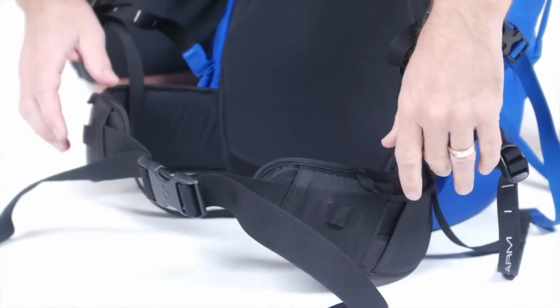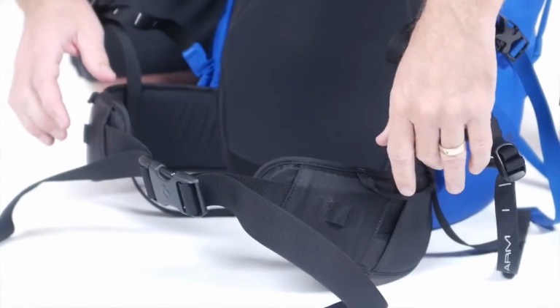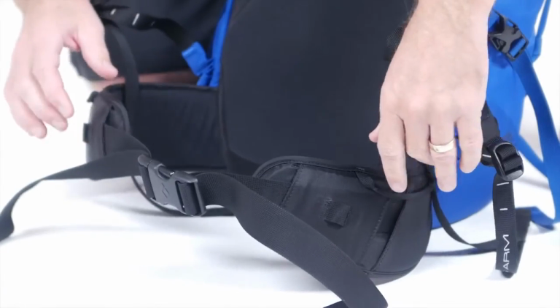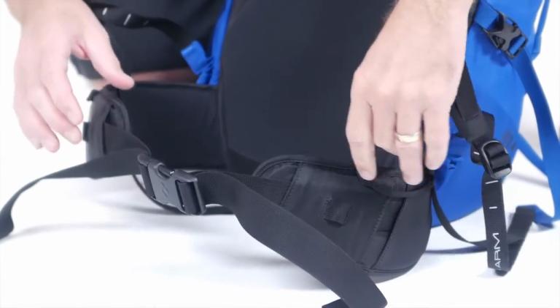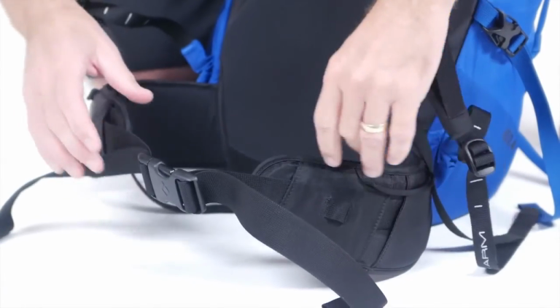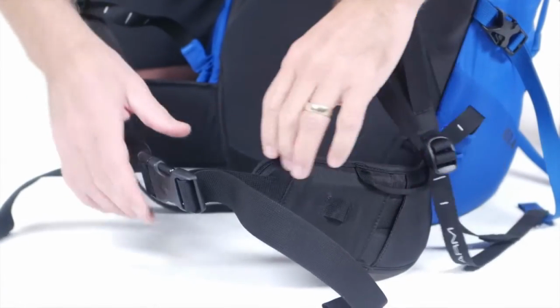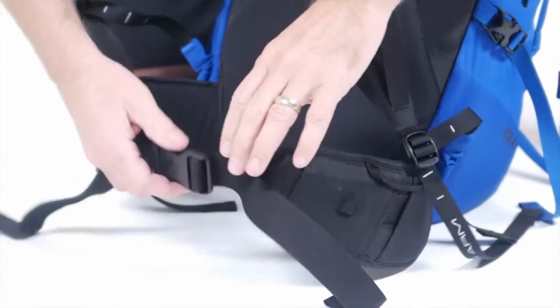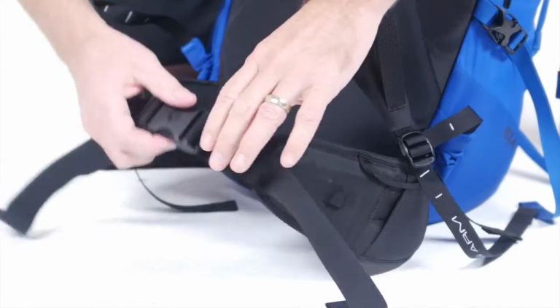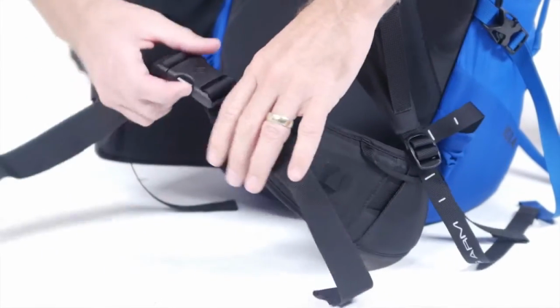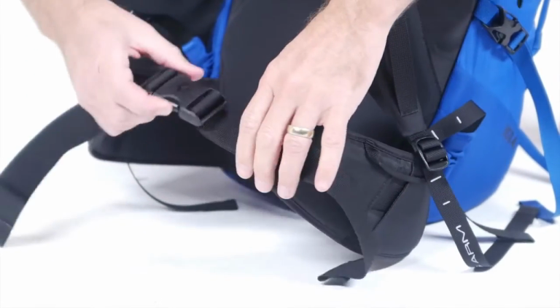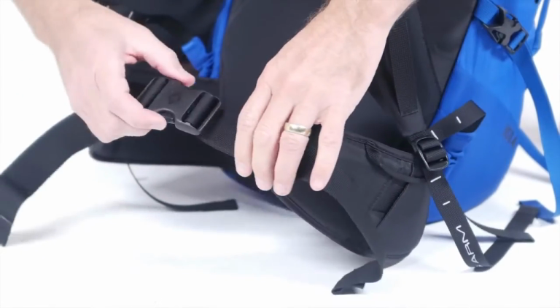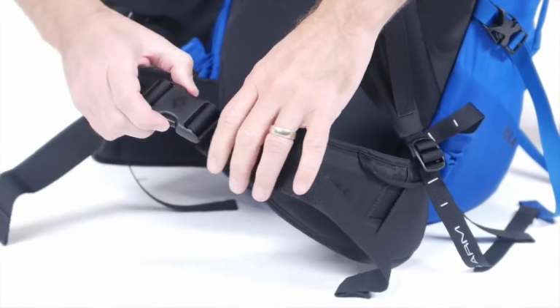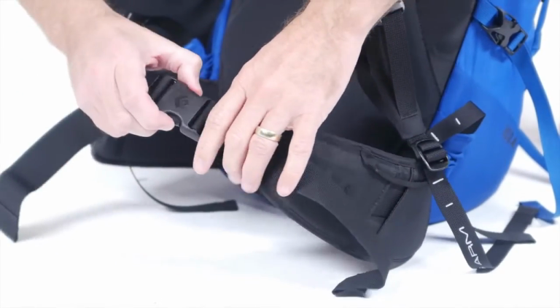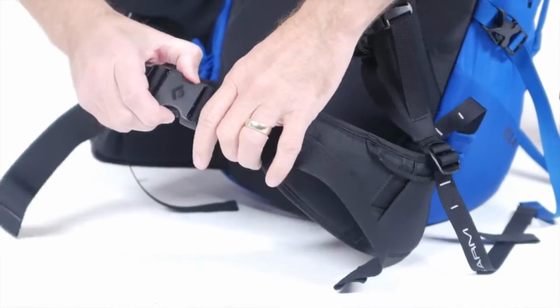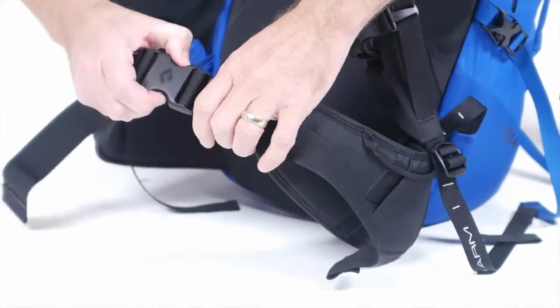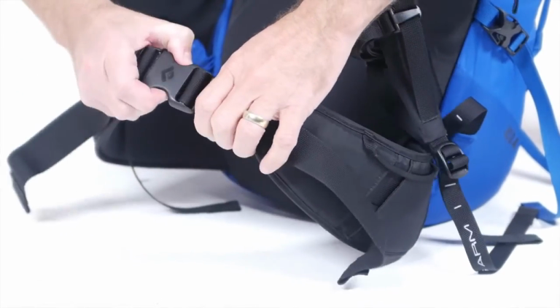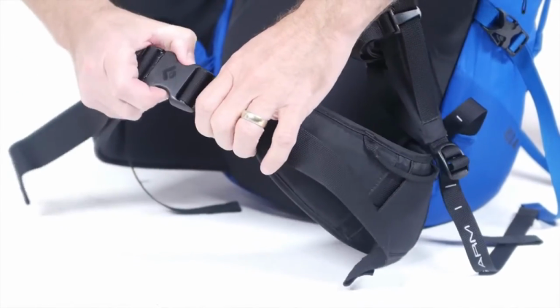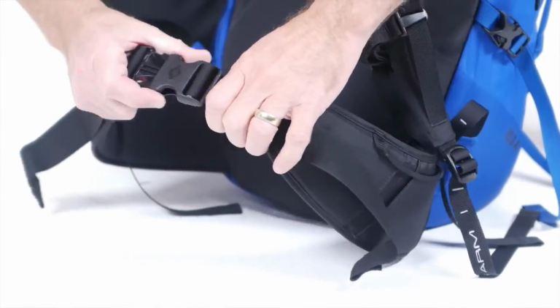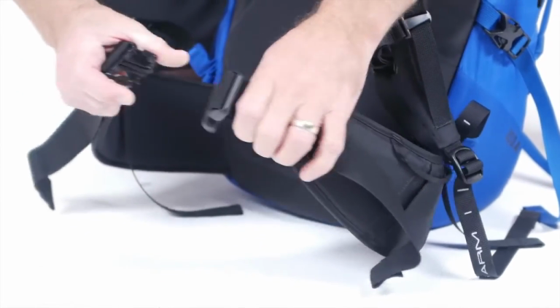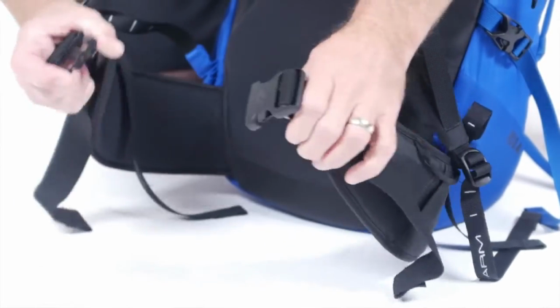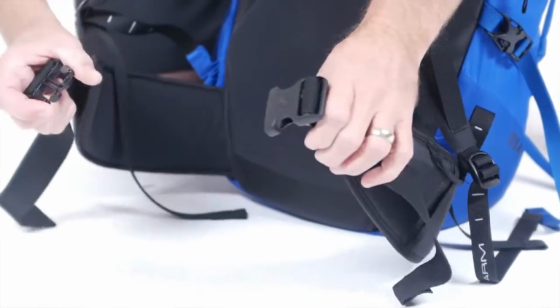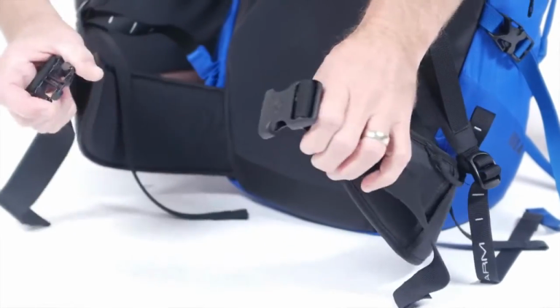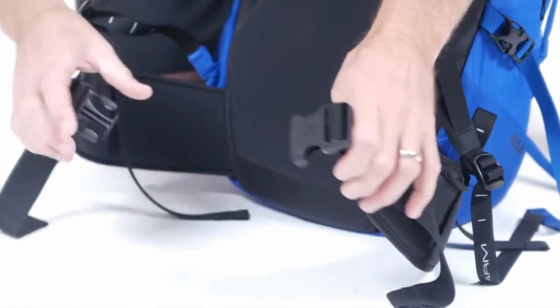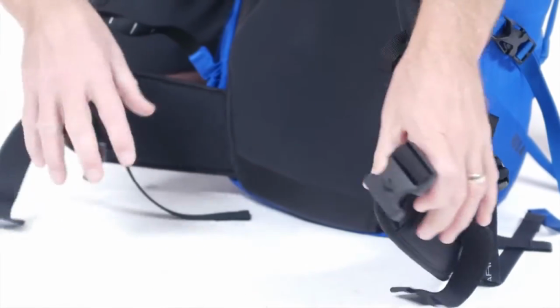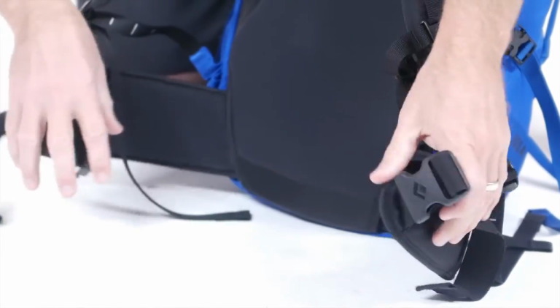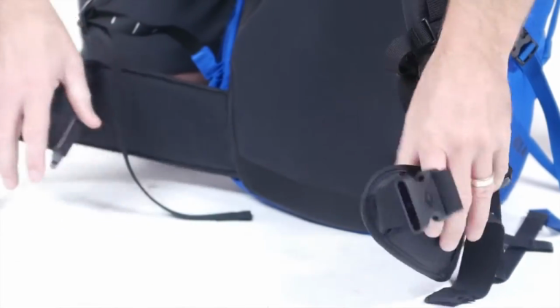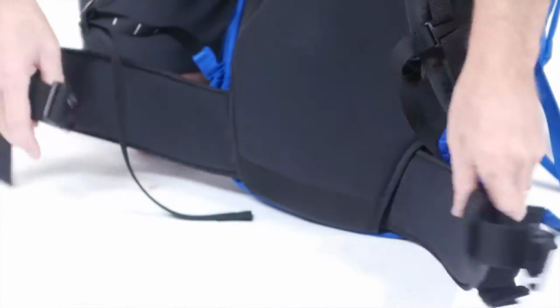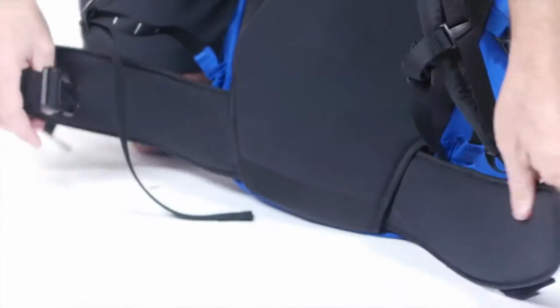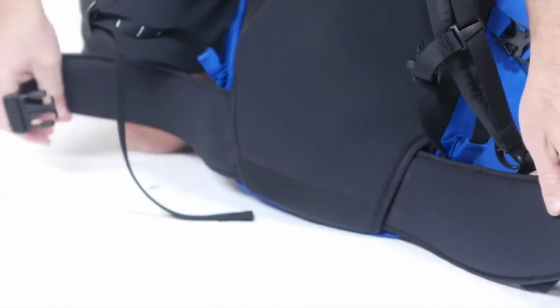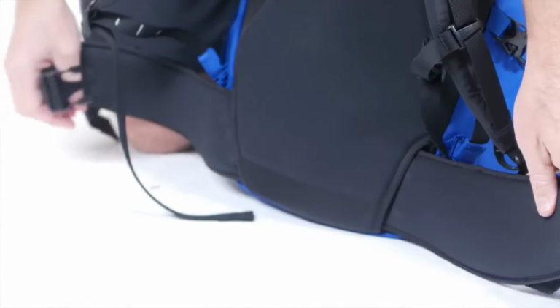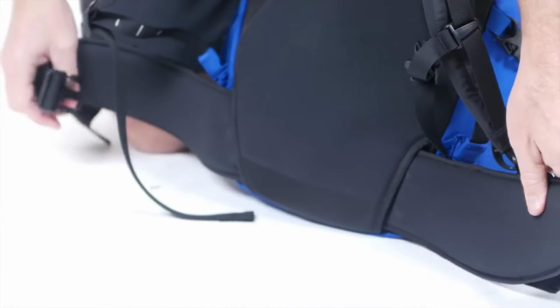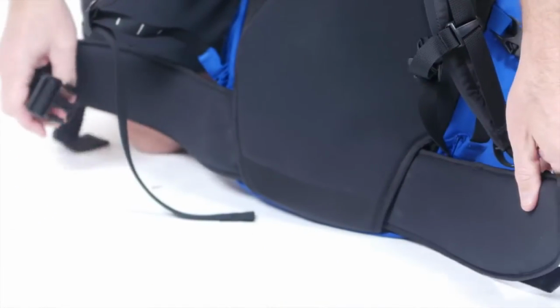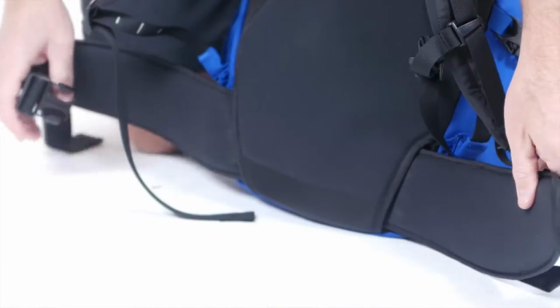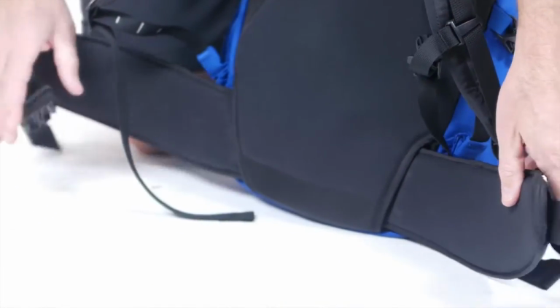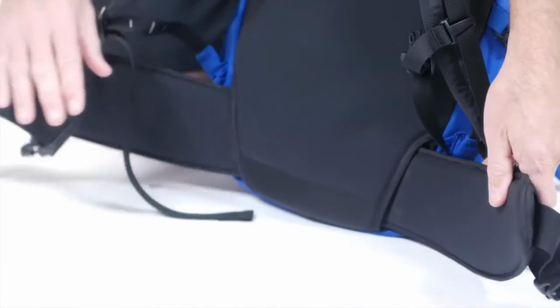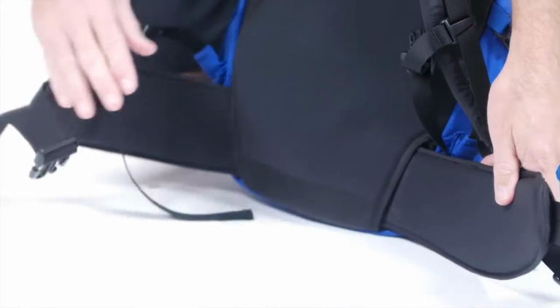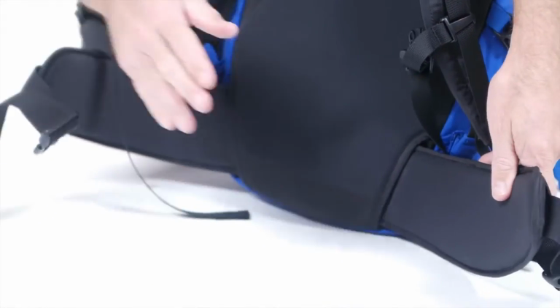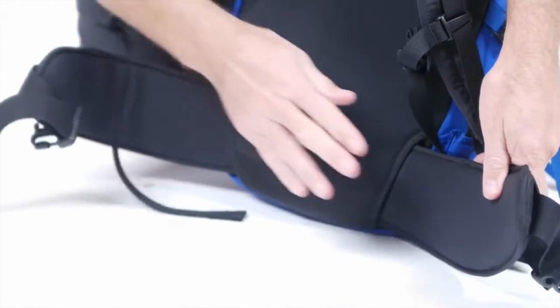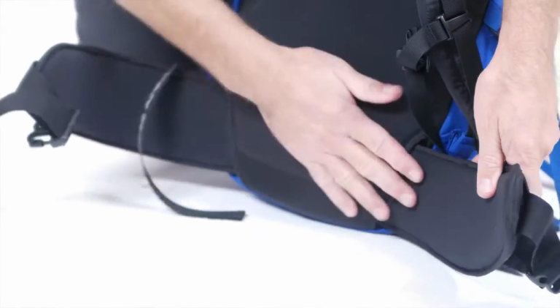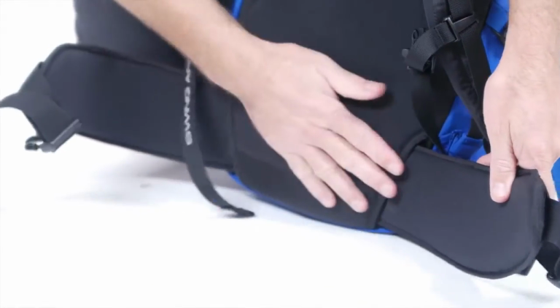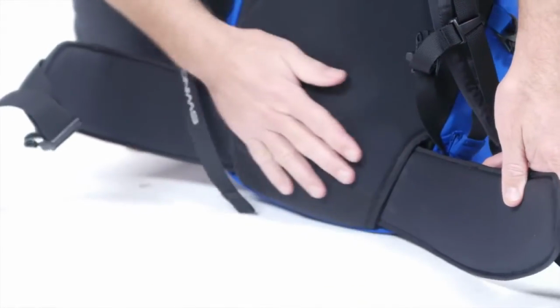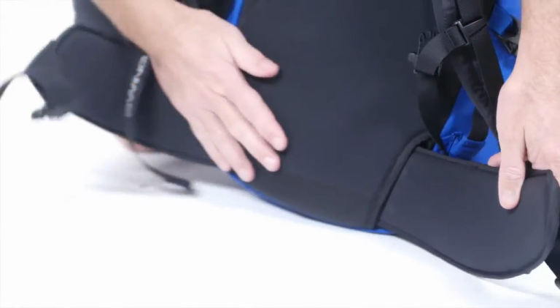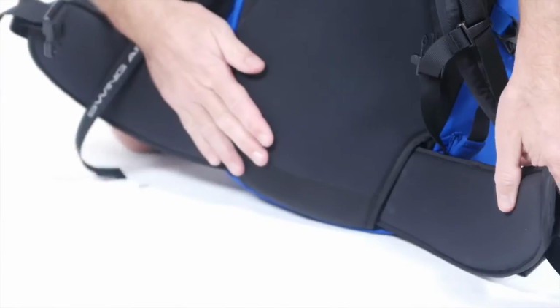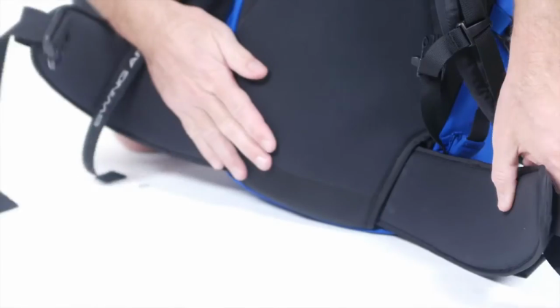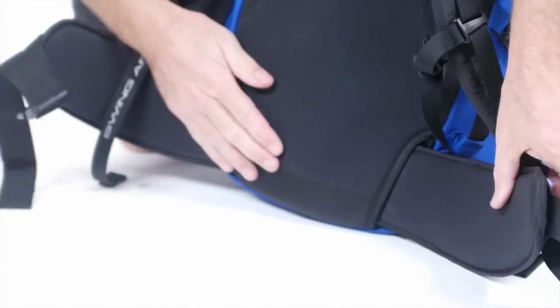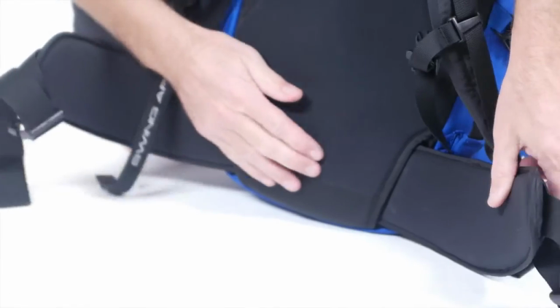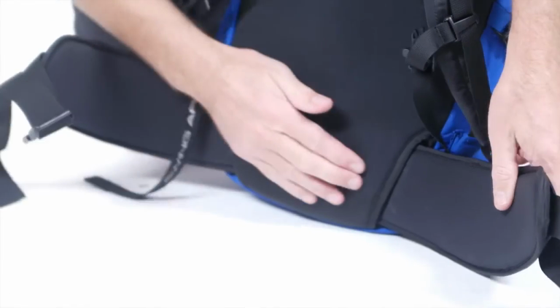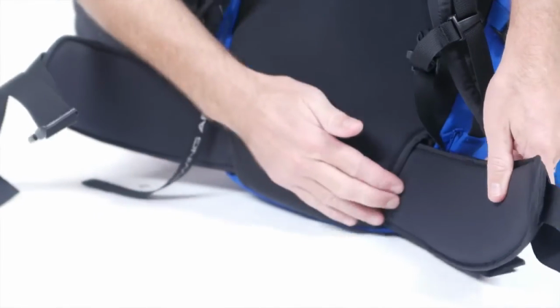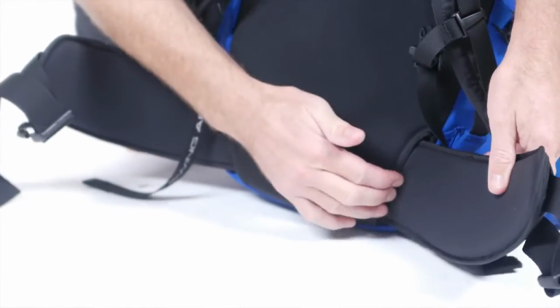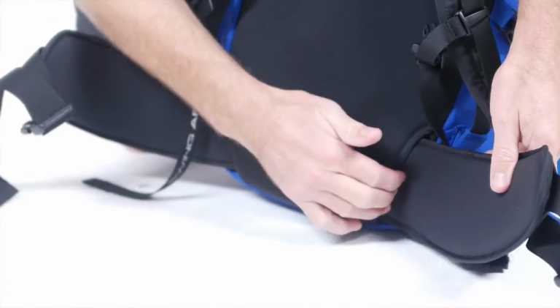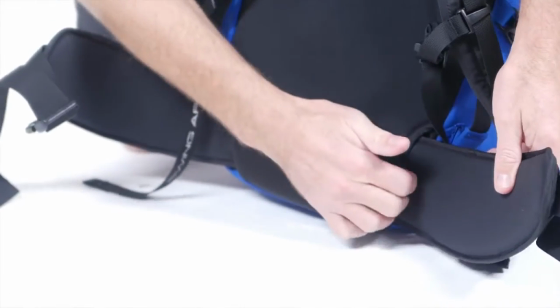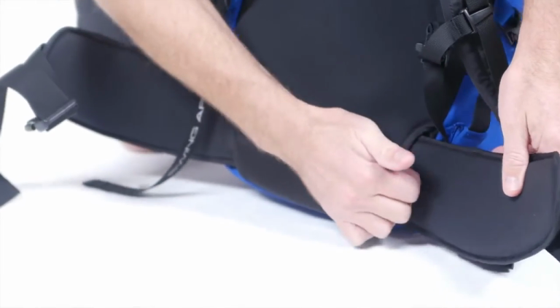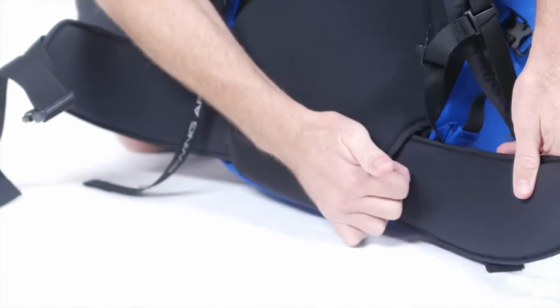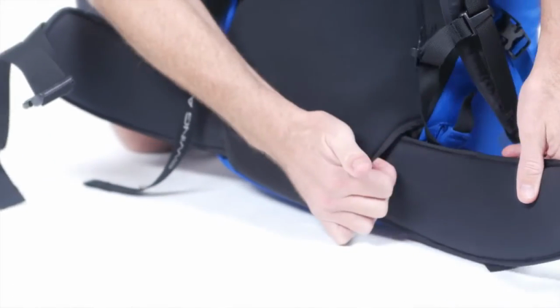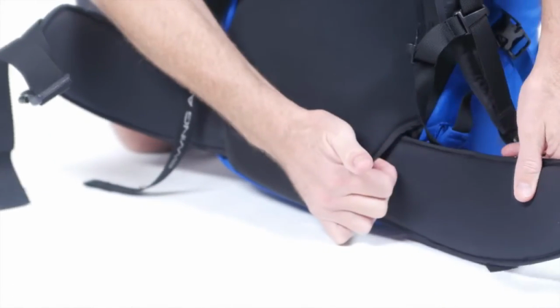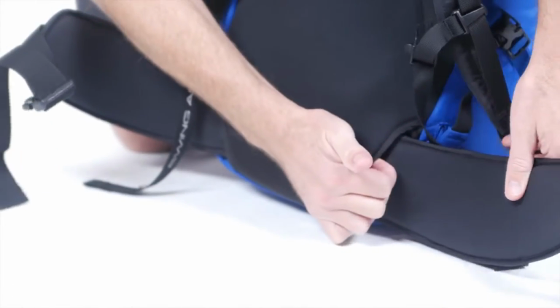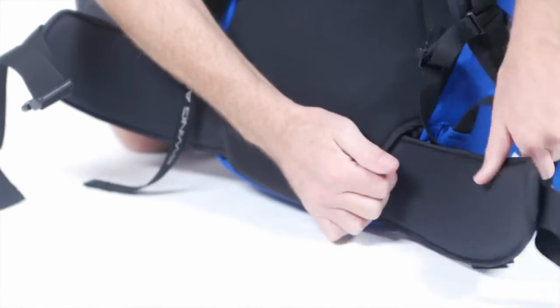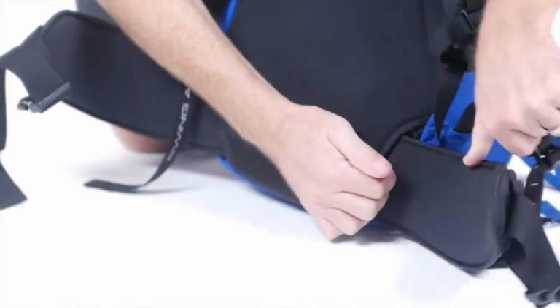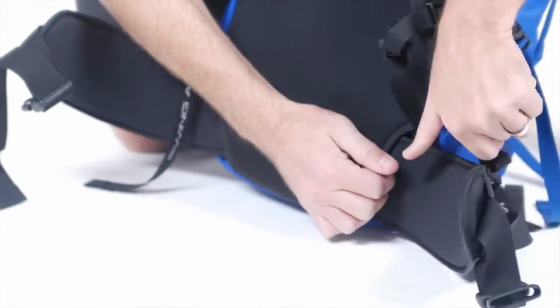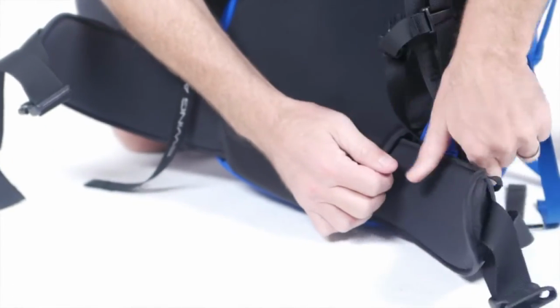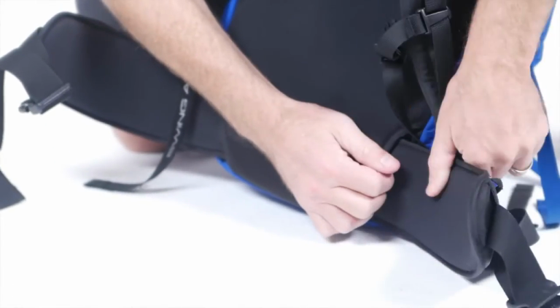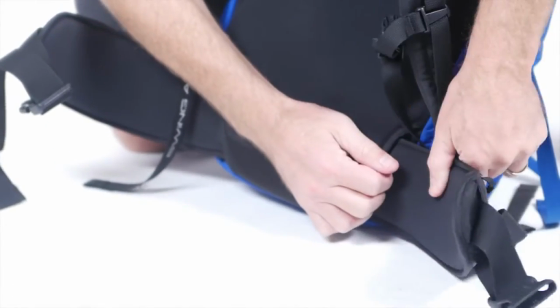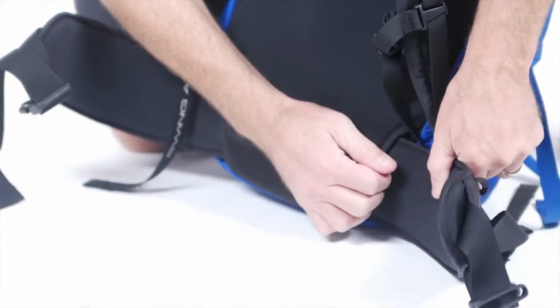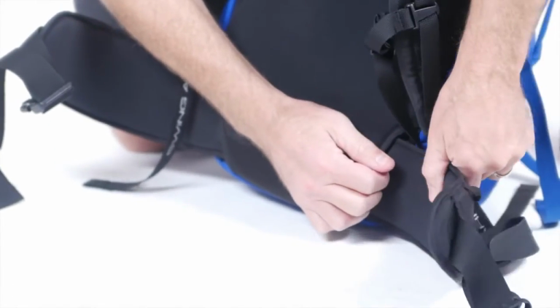A strippable design allows you to remove the padded hip belt and webbing strap for super-stripped-down missions when weight savings is crucial.